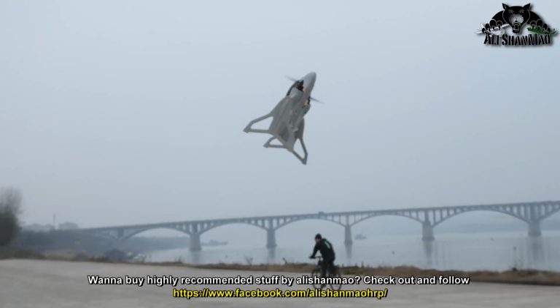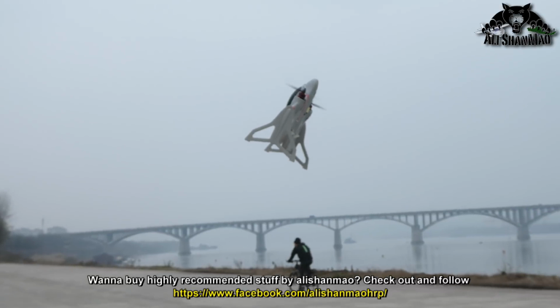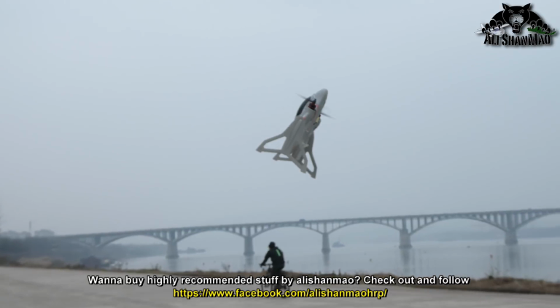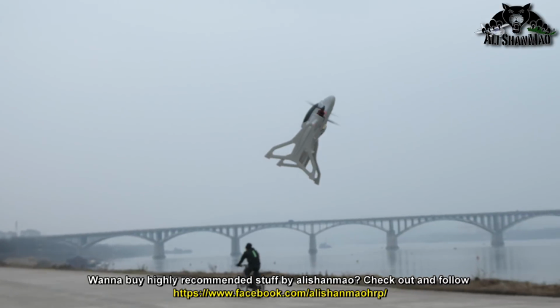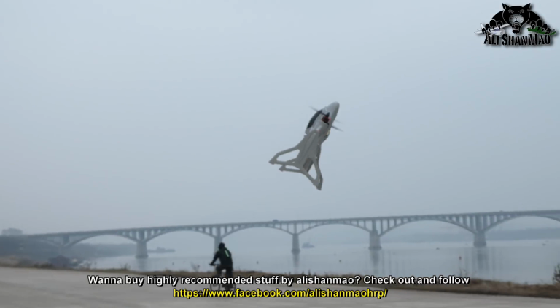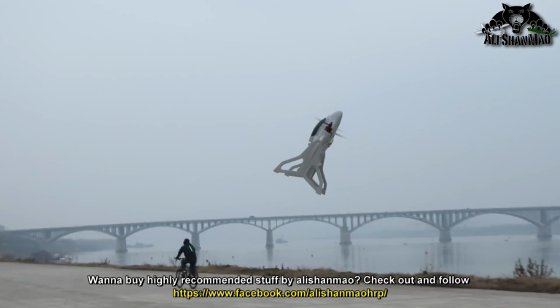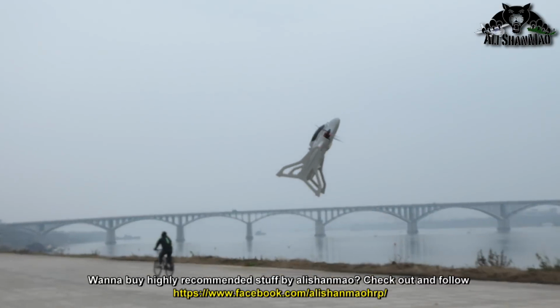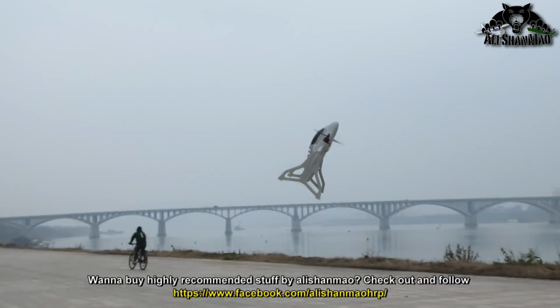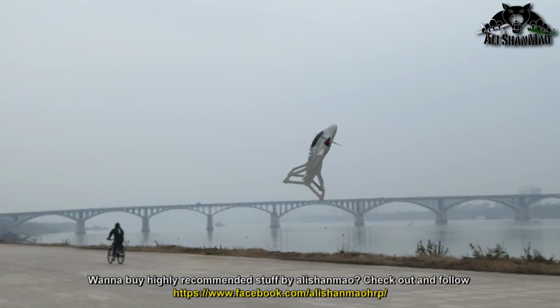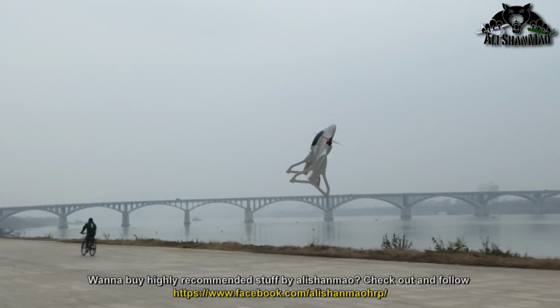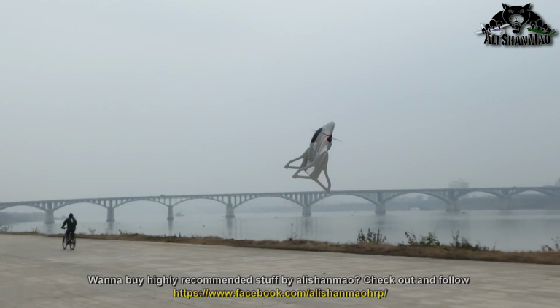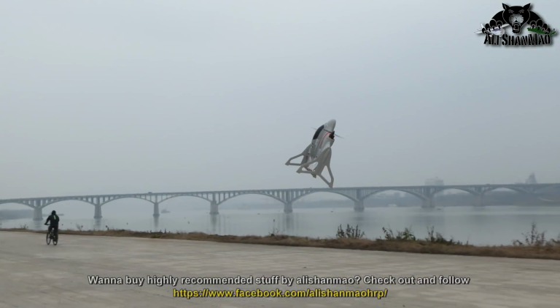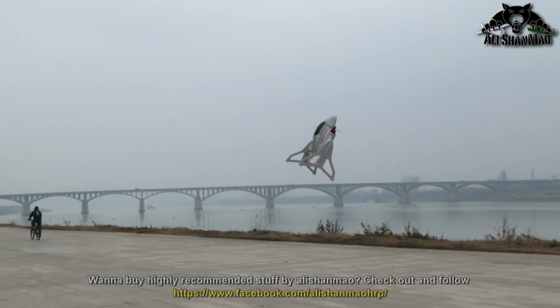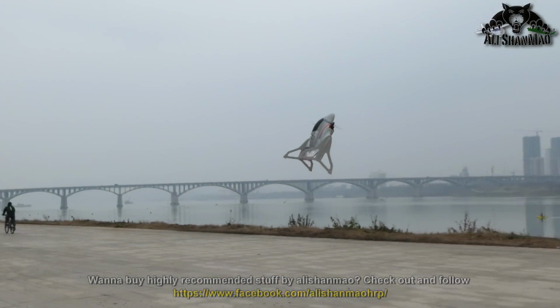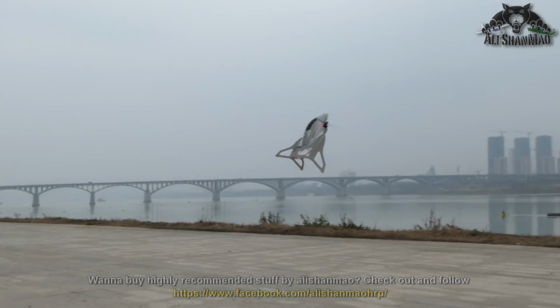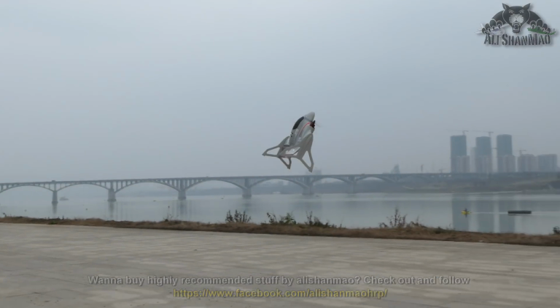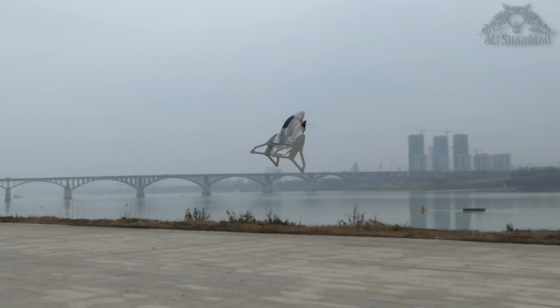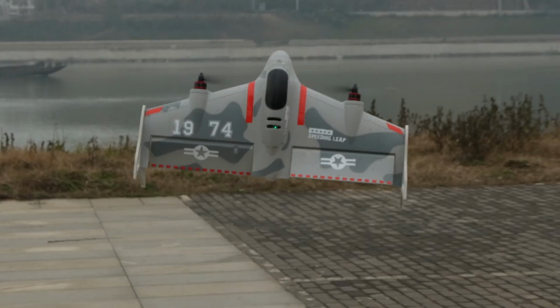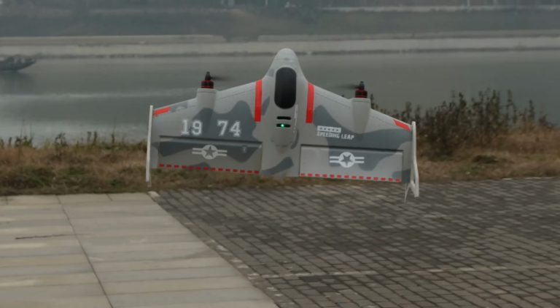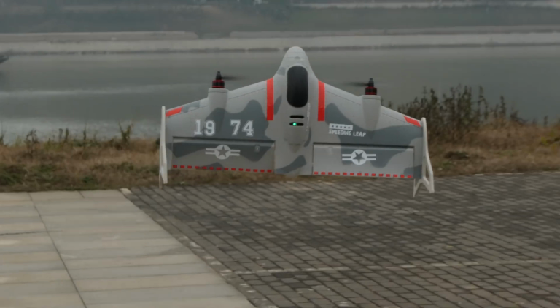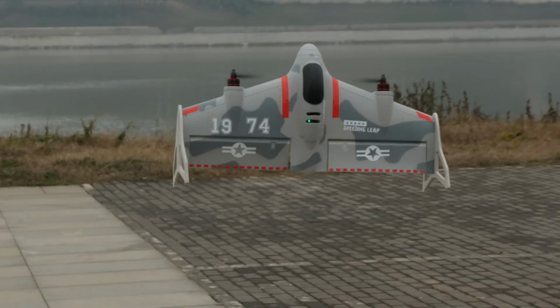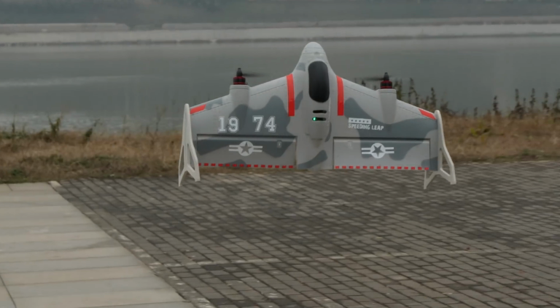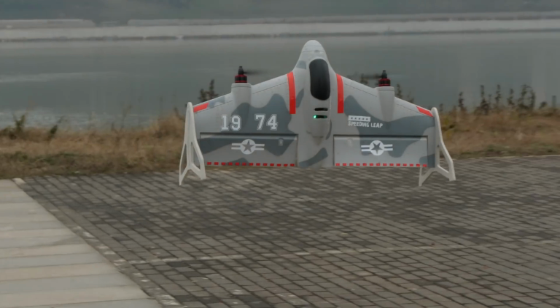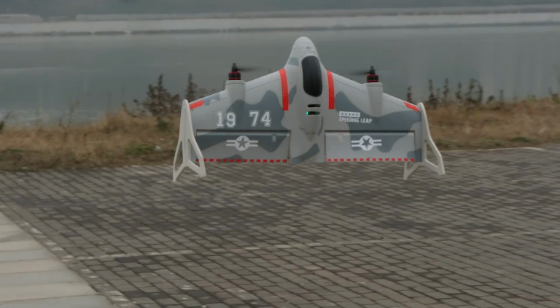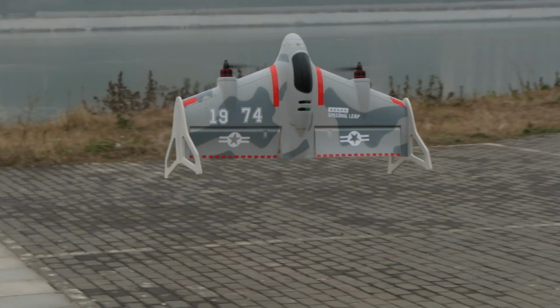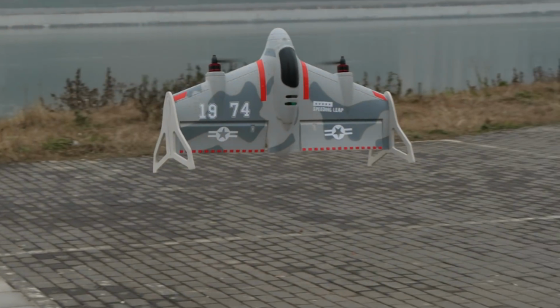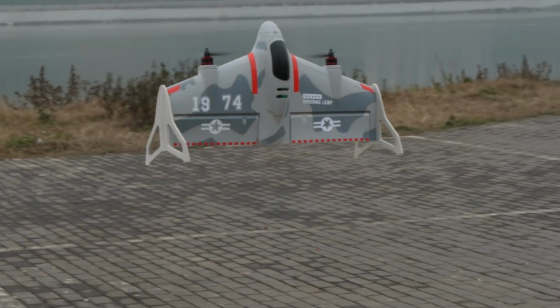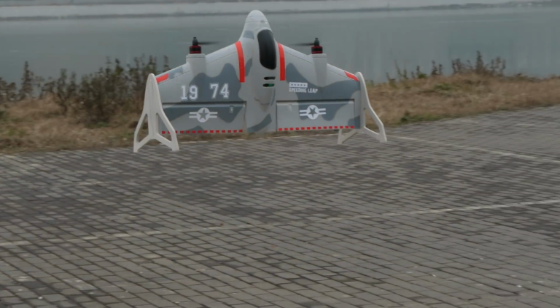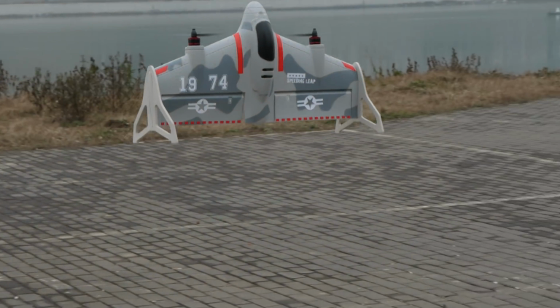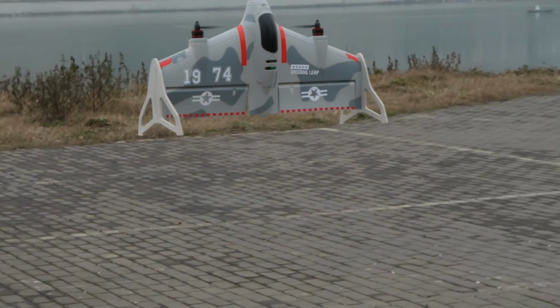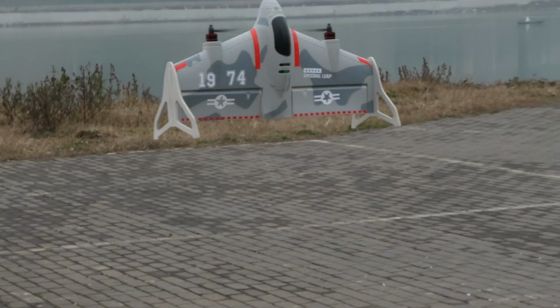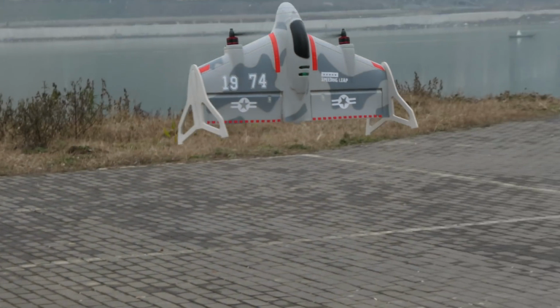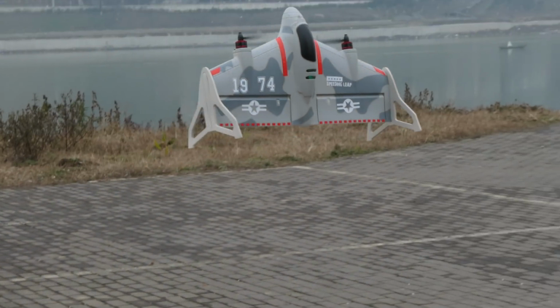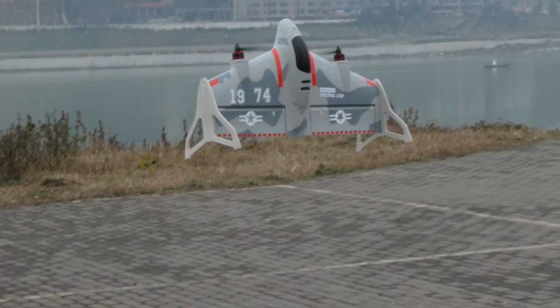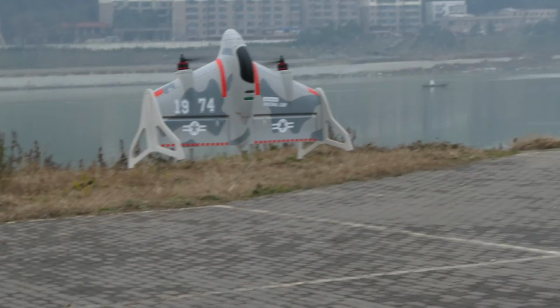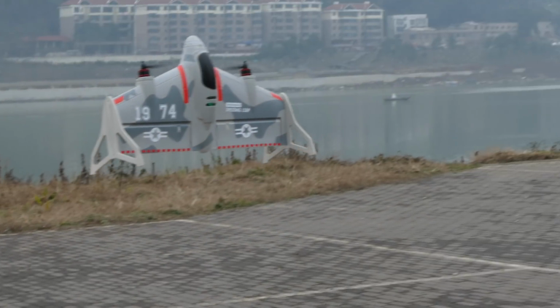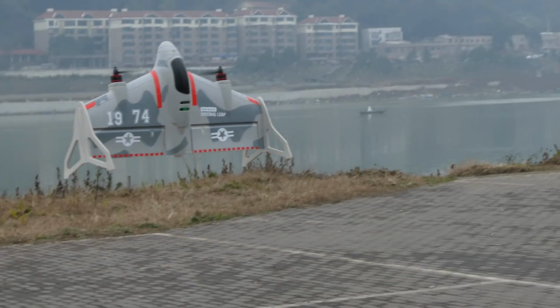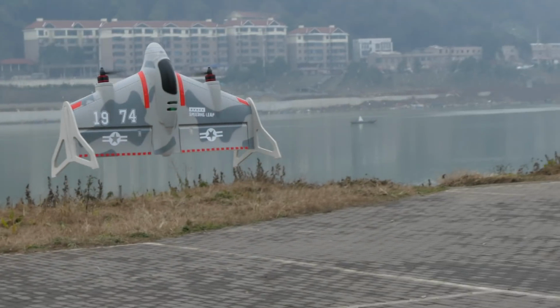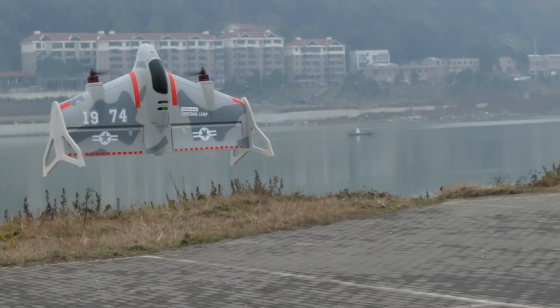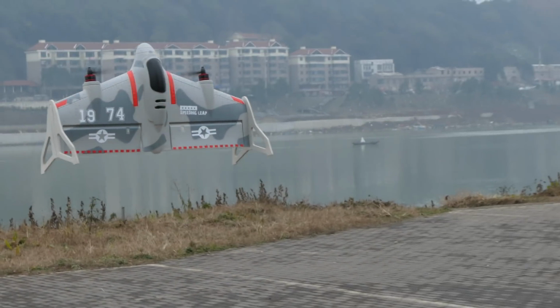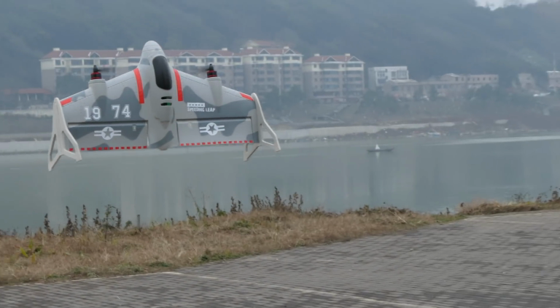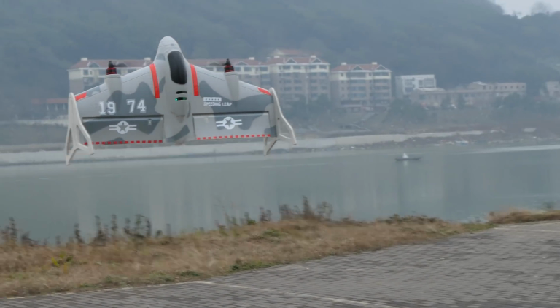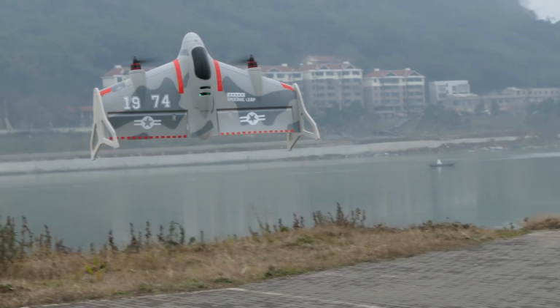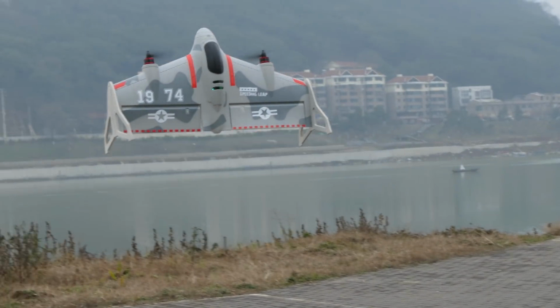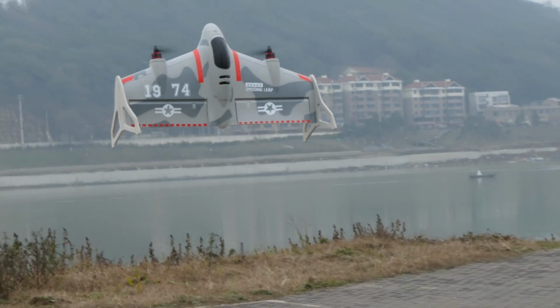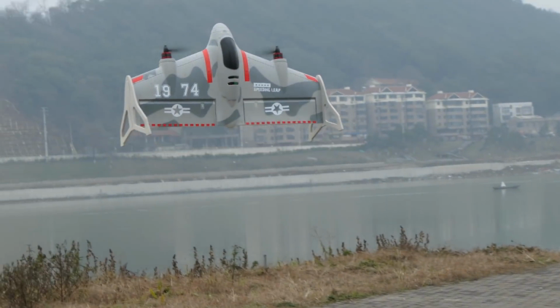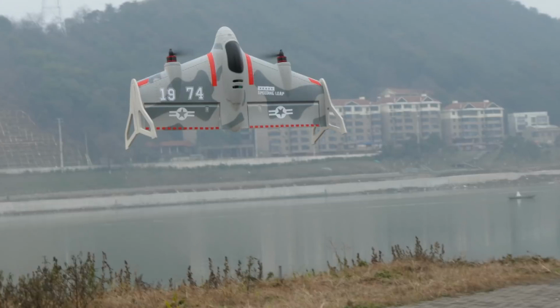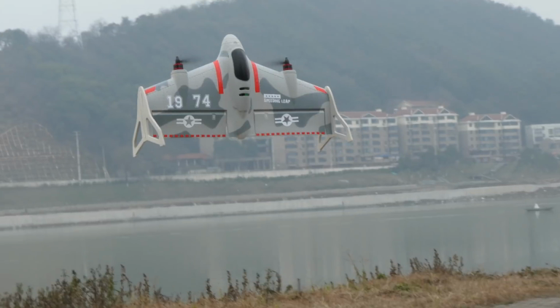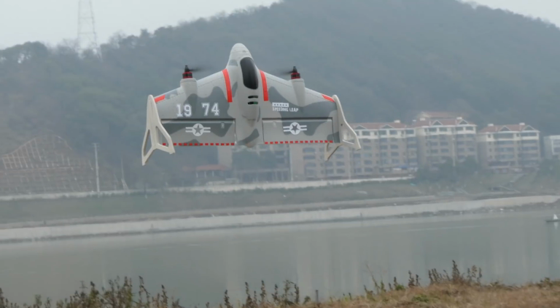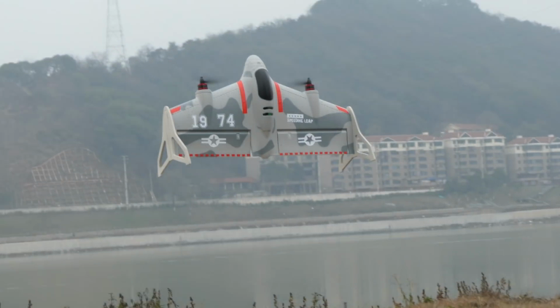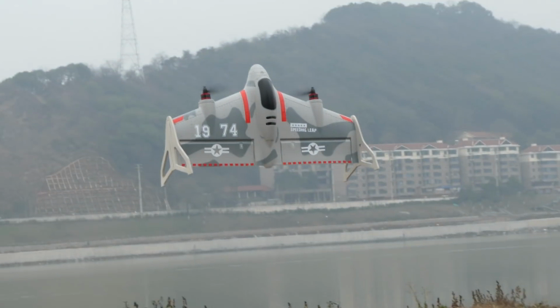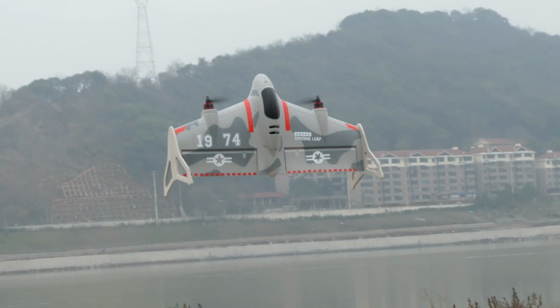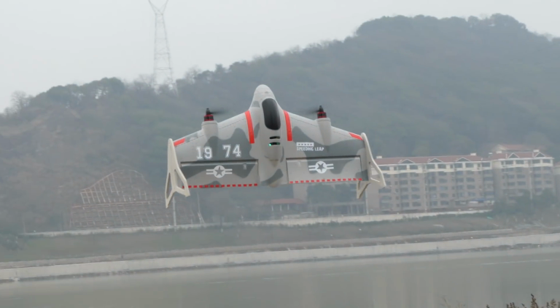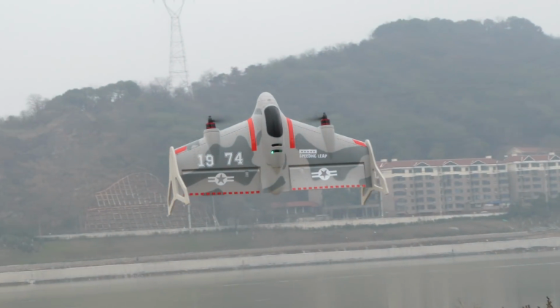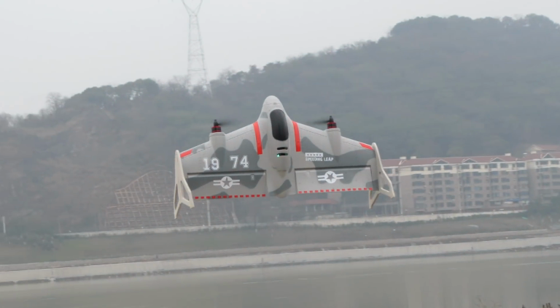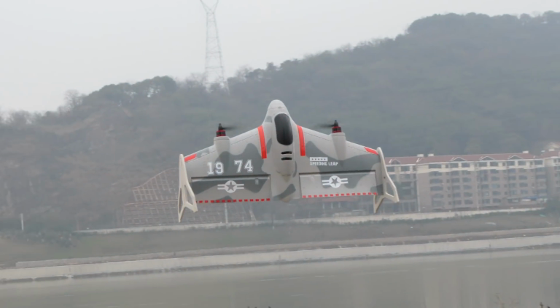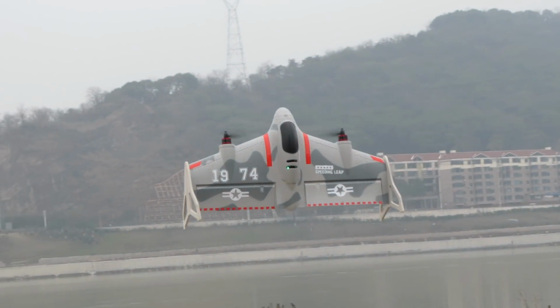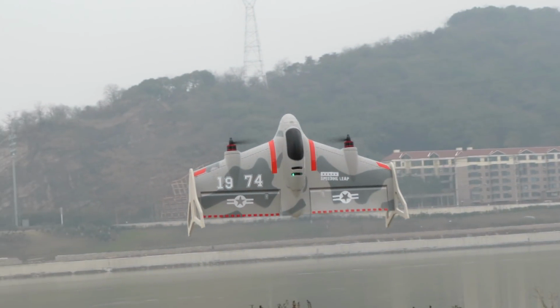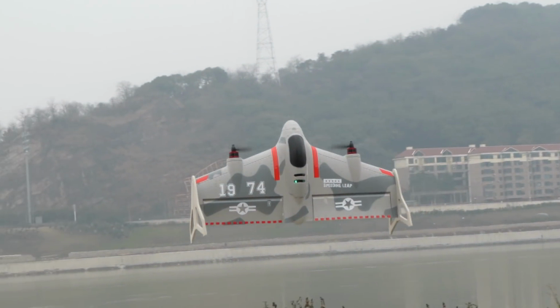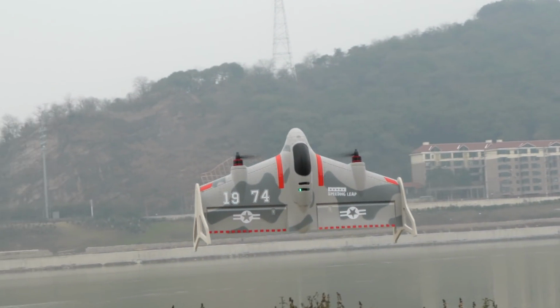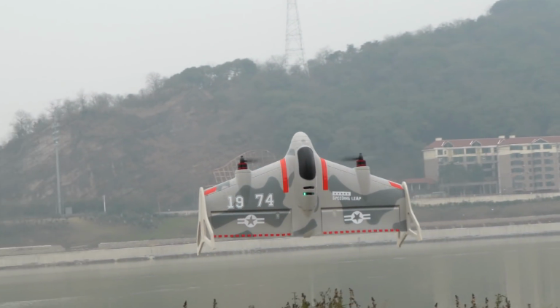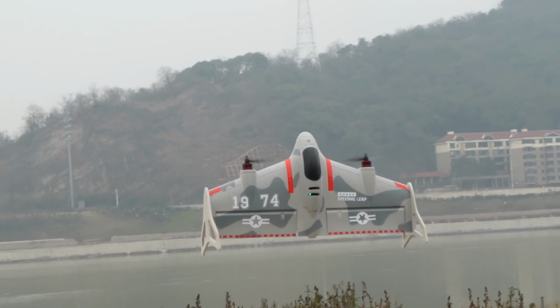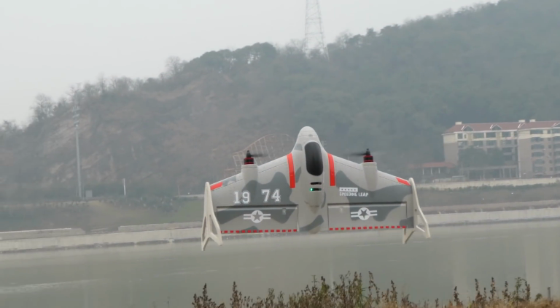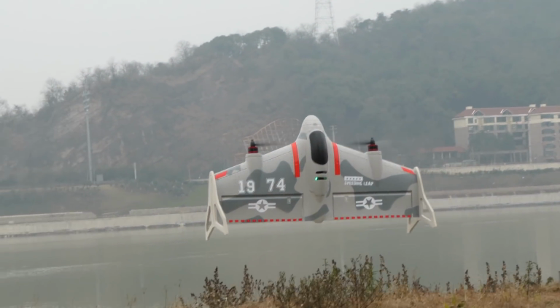First, mommy can get a zoom shot. That should be funny.